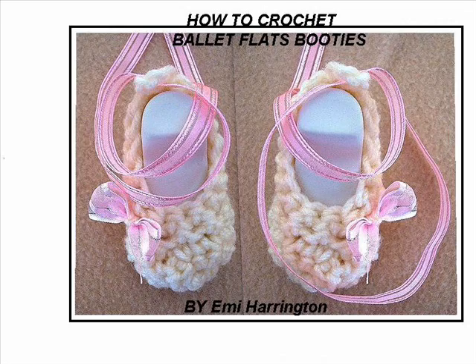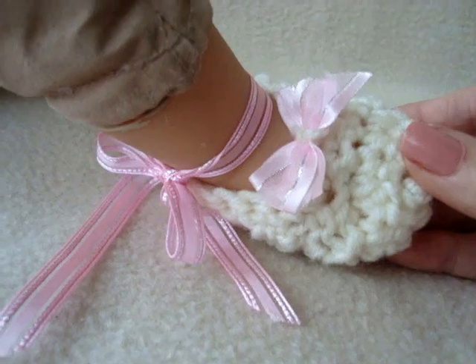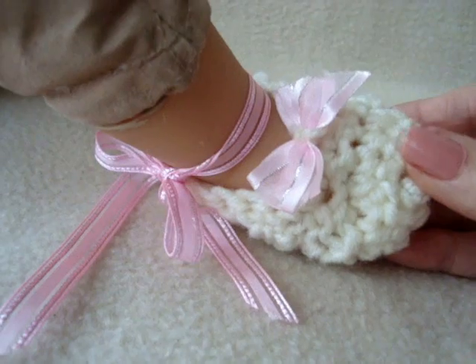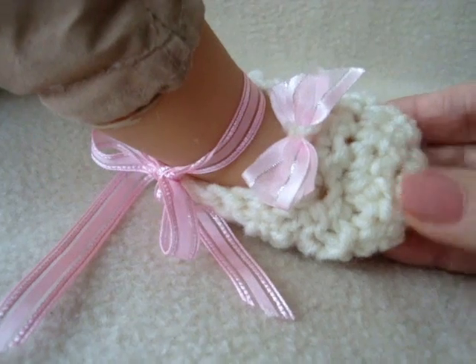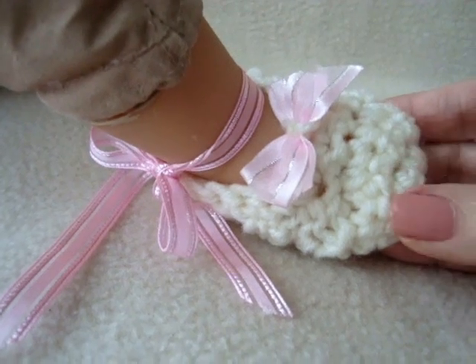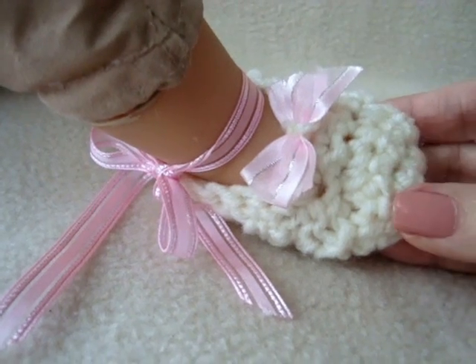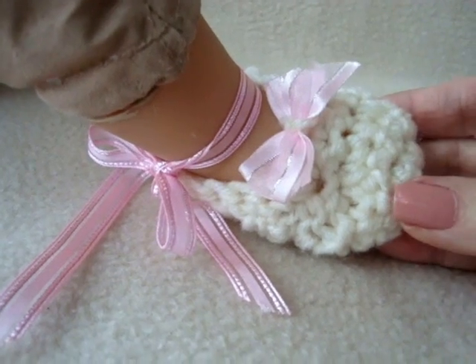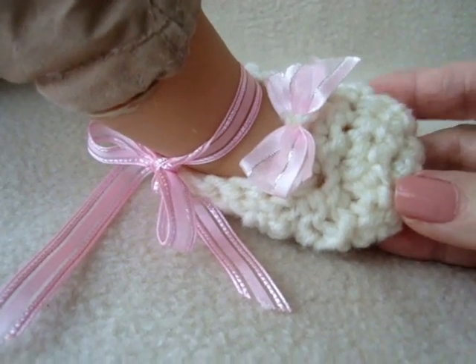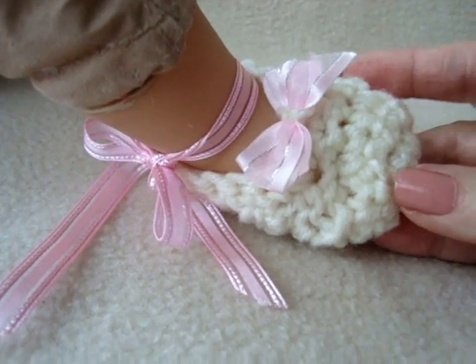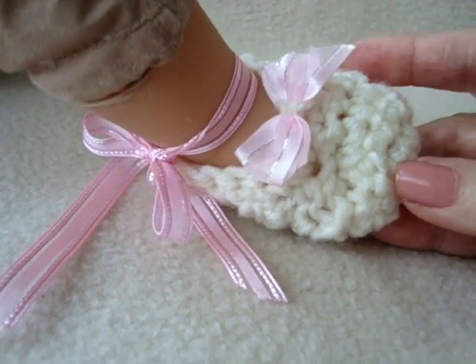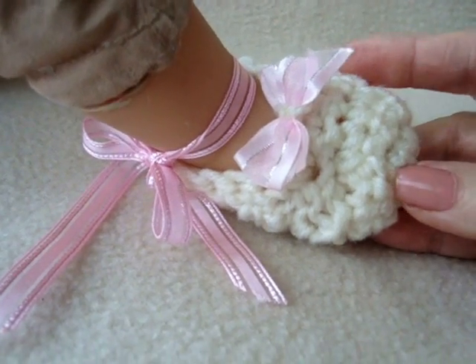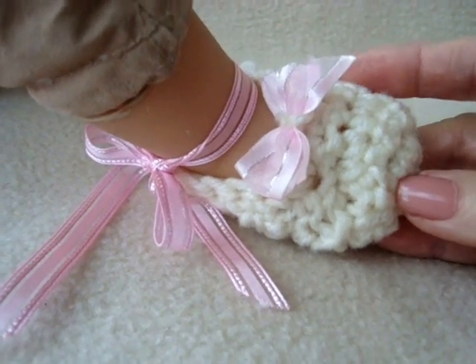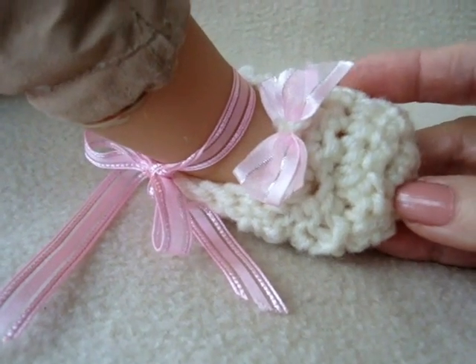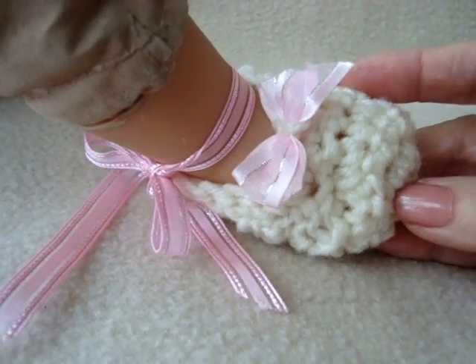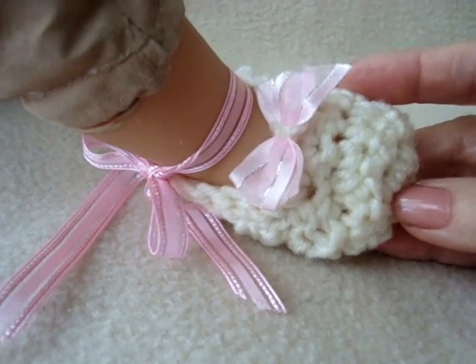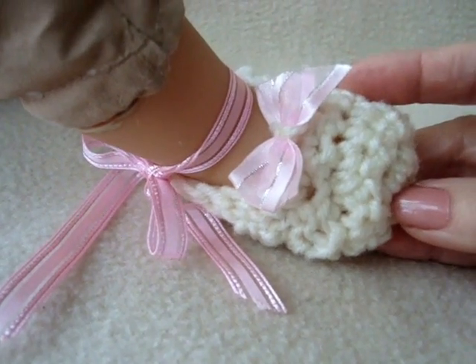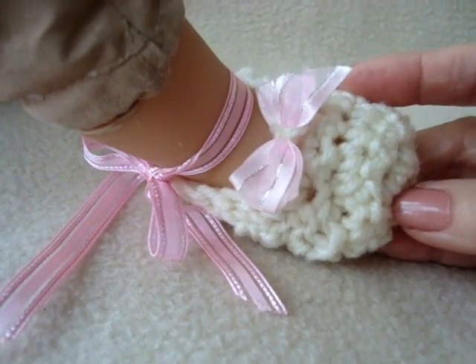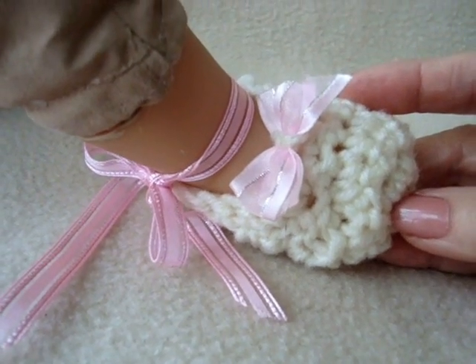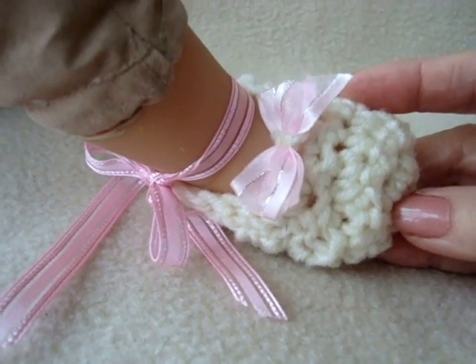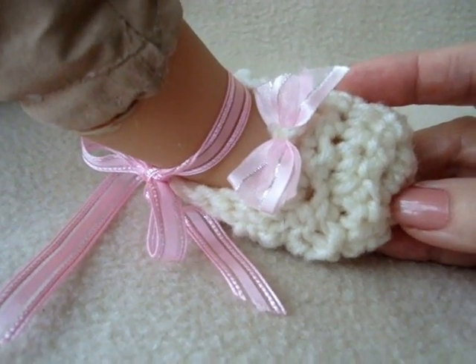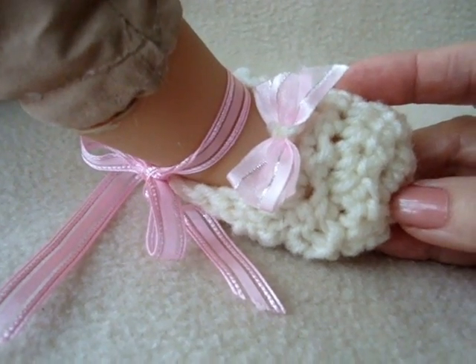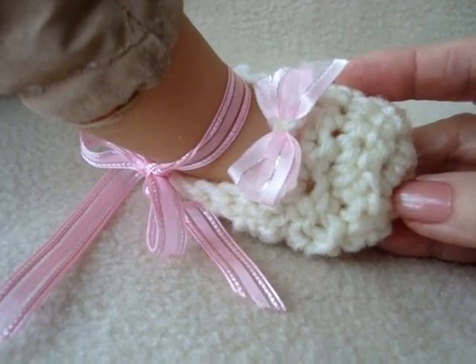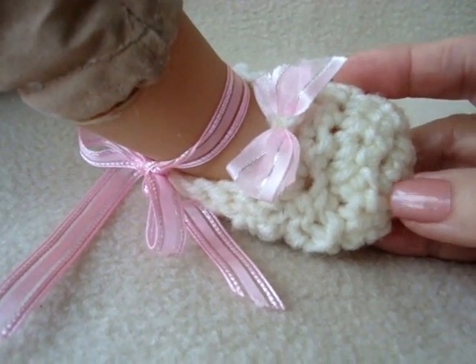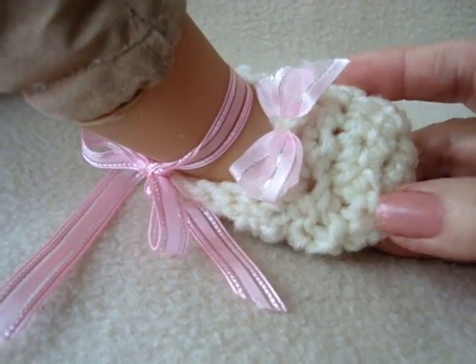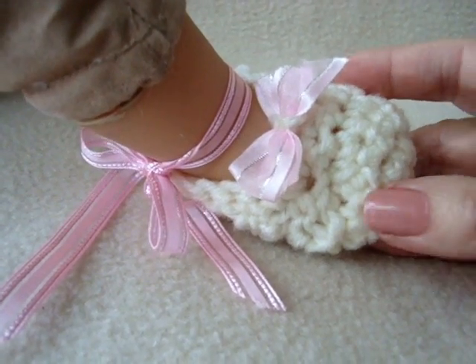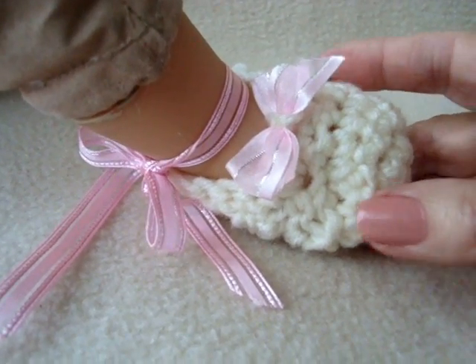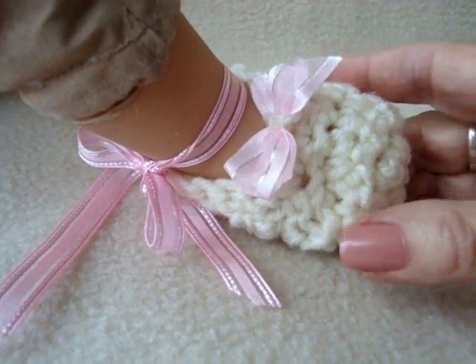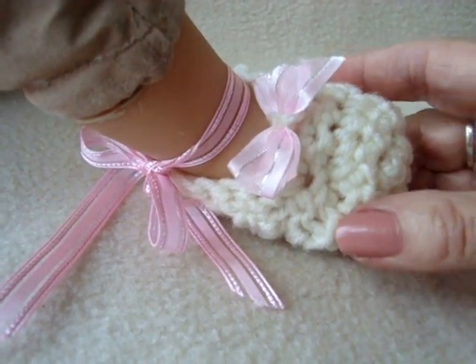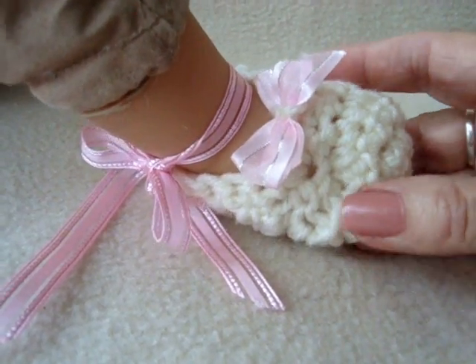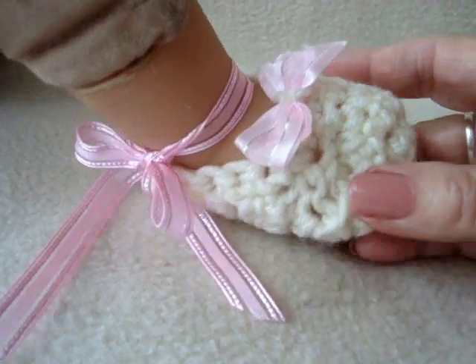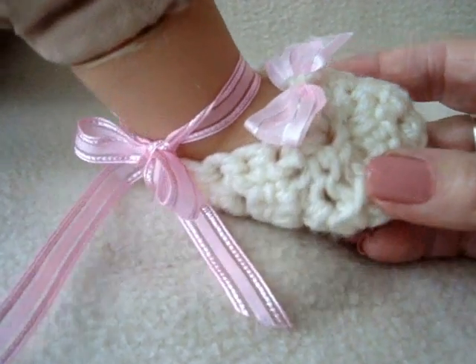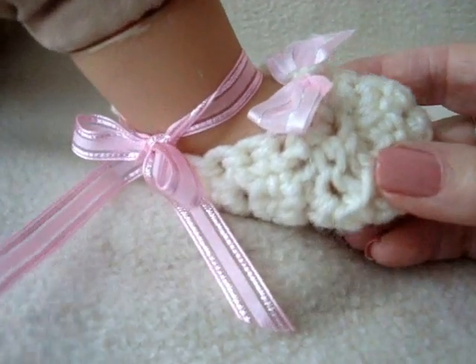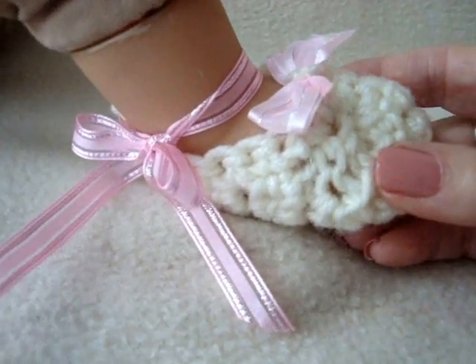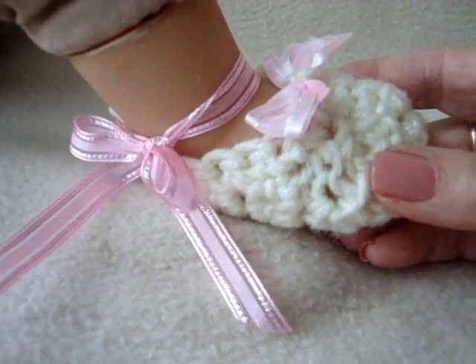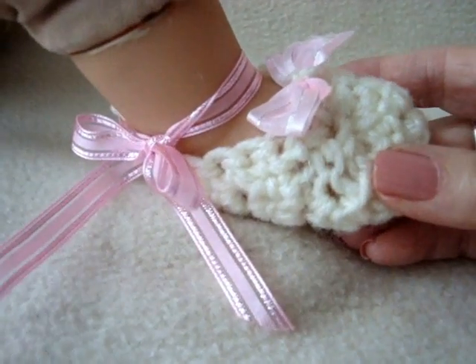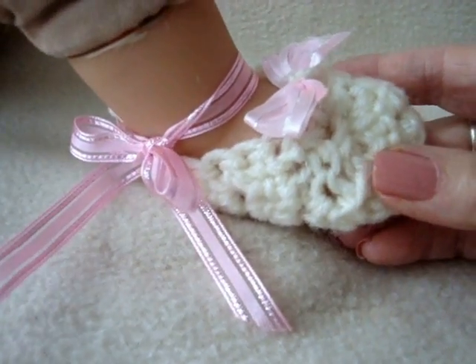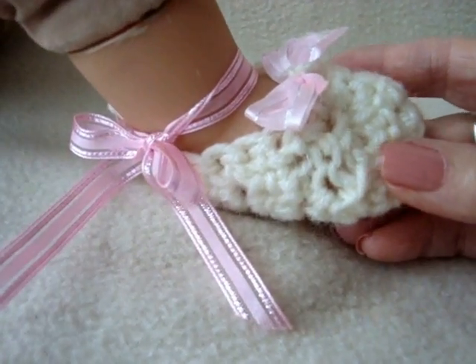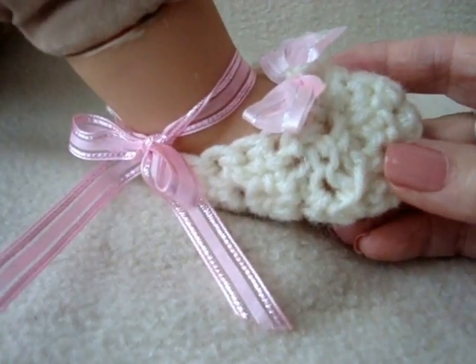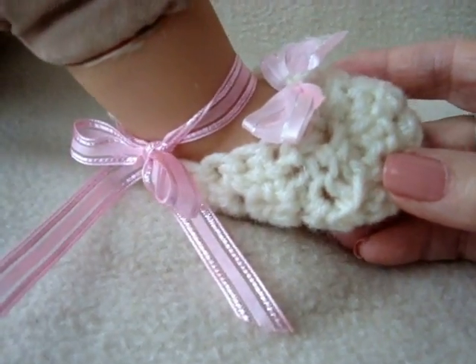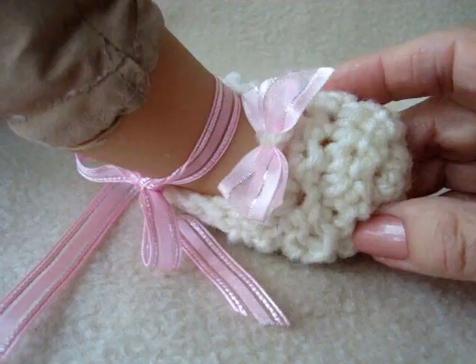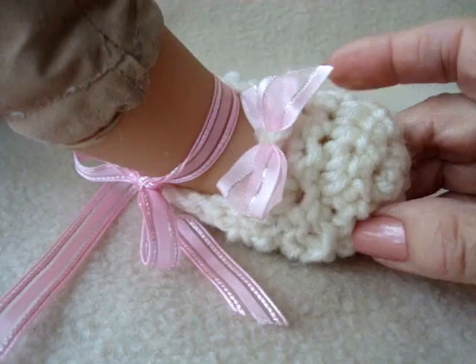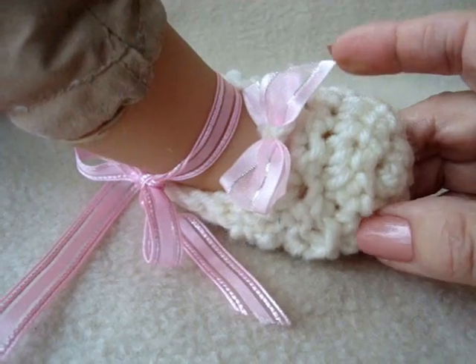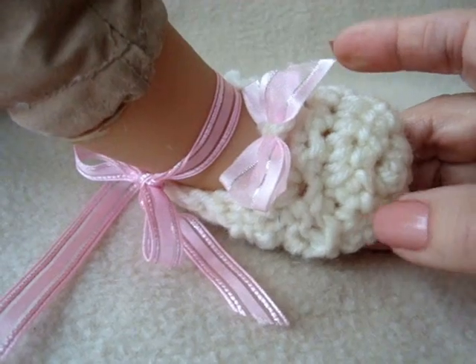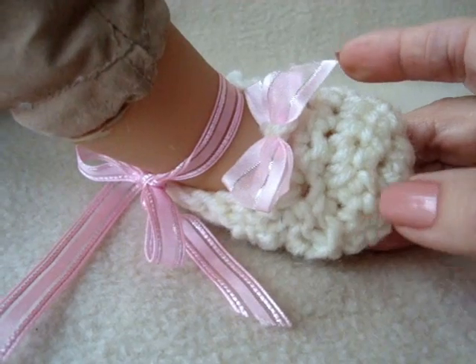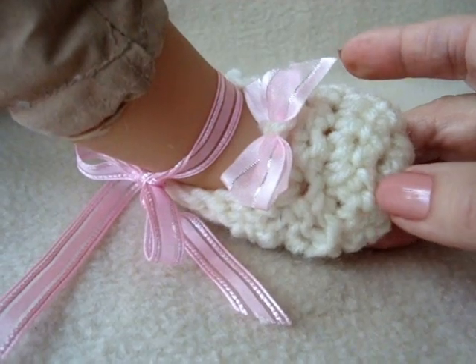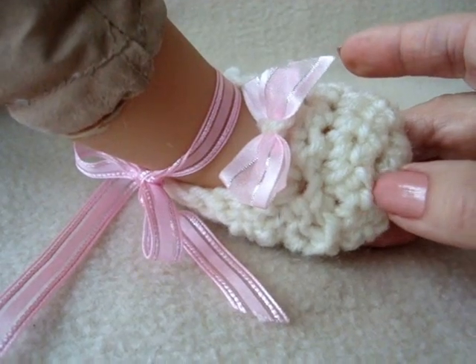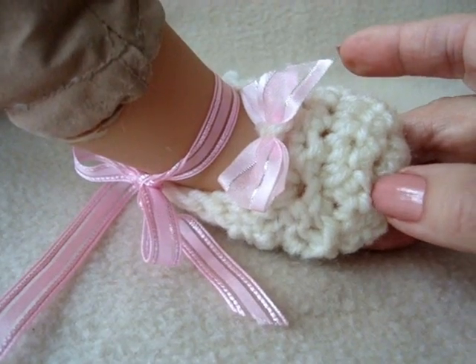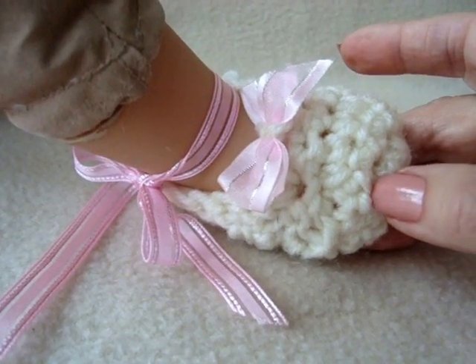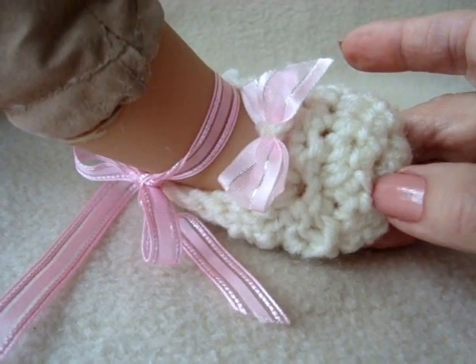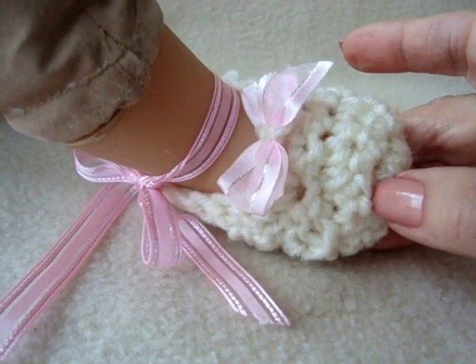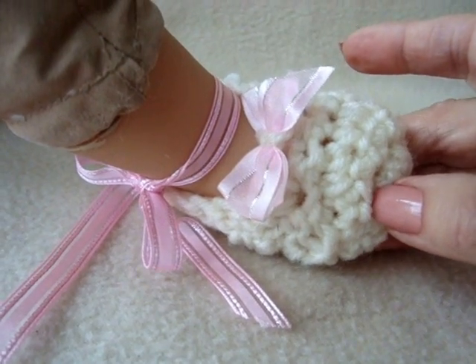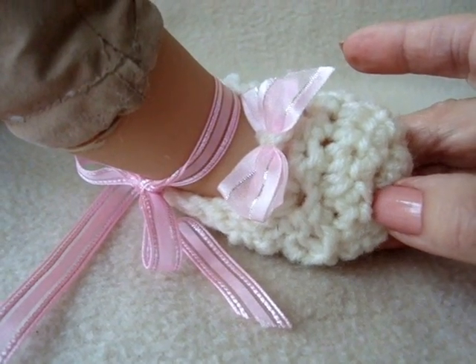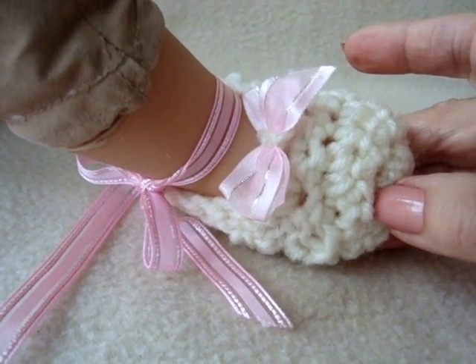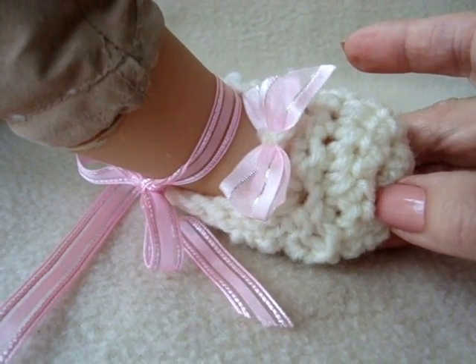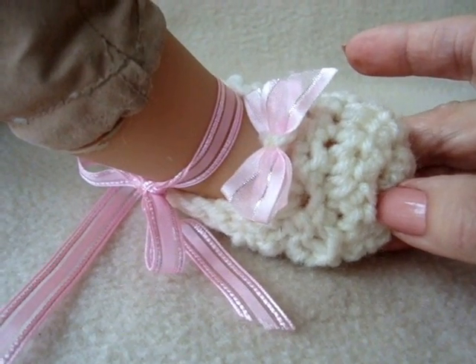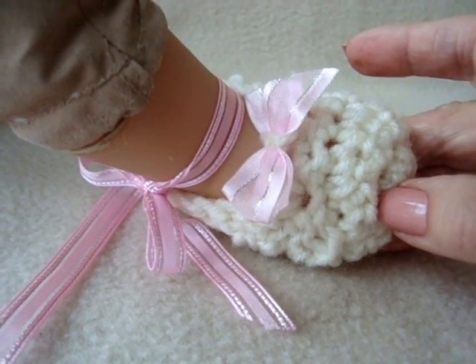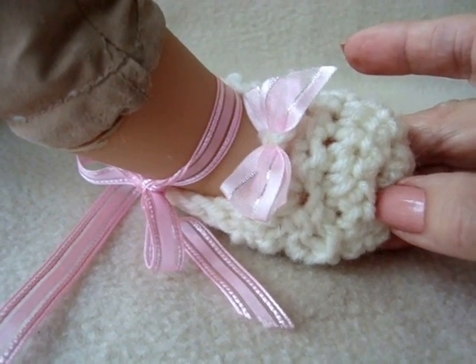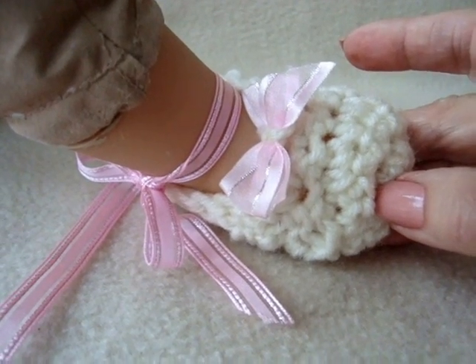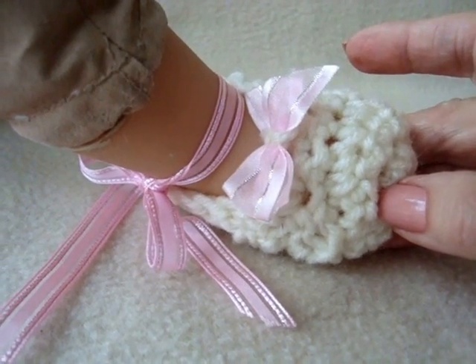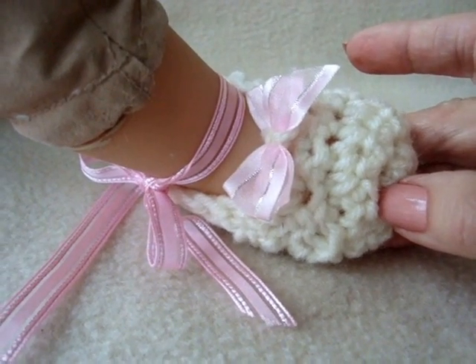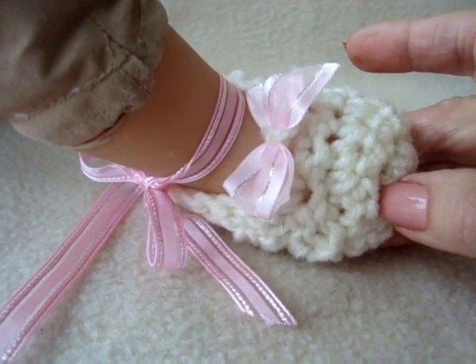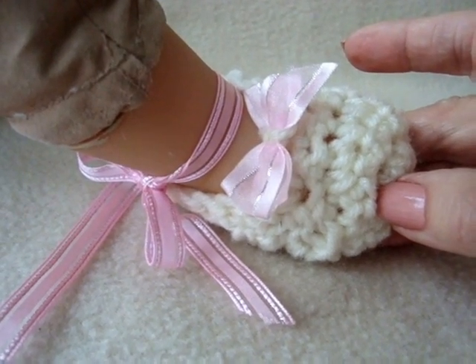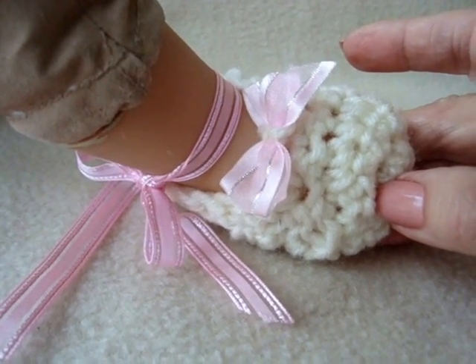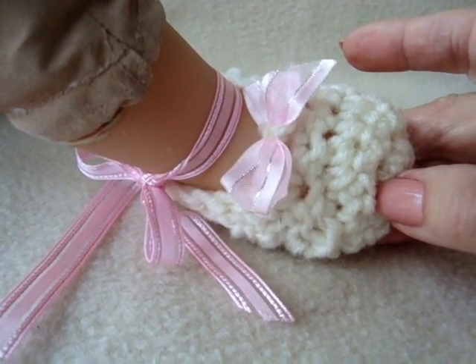Hi everyone, this is Emmy. Today I'm going to show you how to do these cute little ballet flats for a newborn baby. So let's get started.